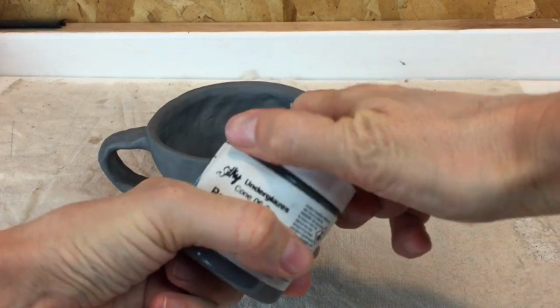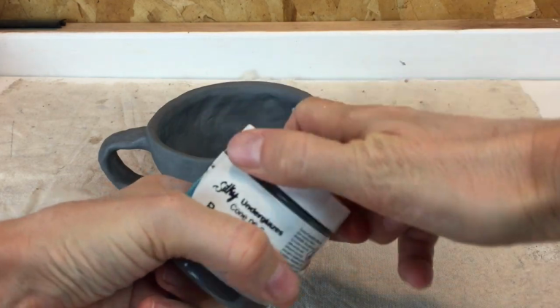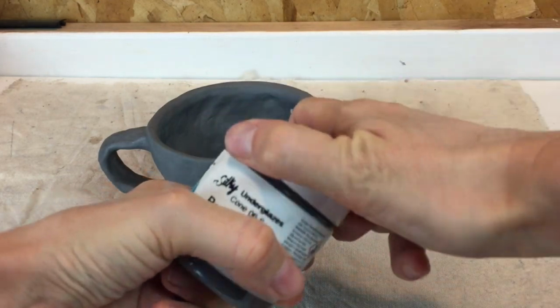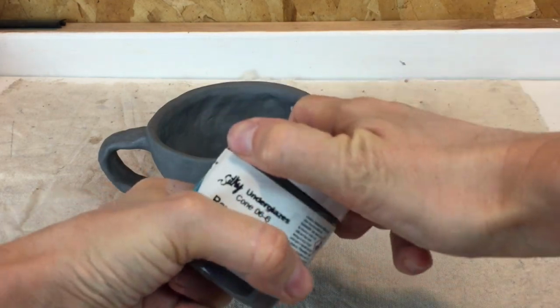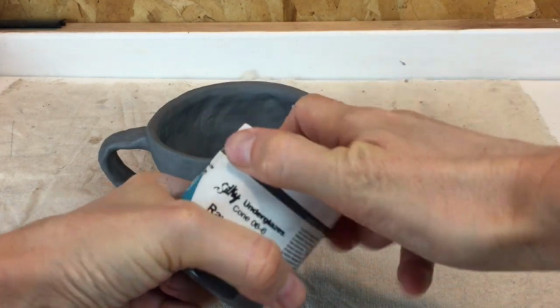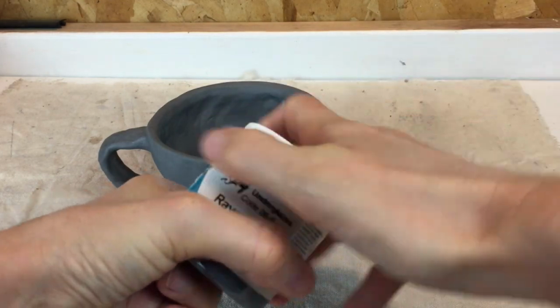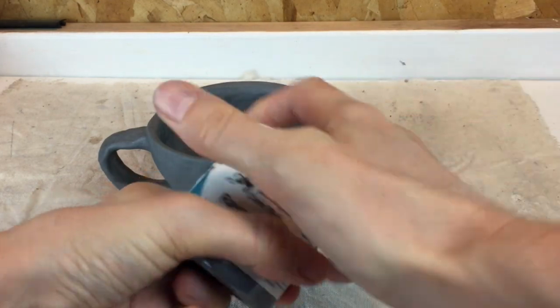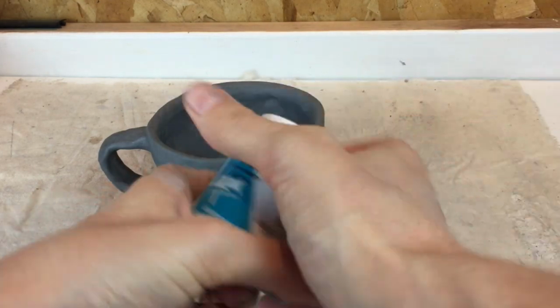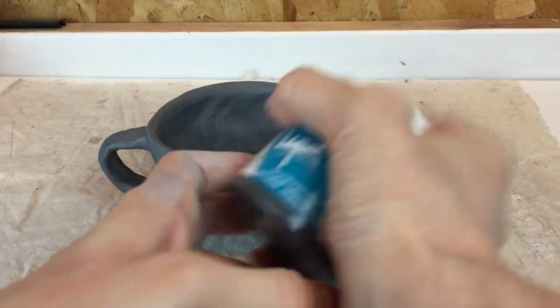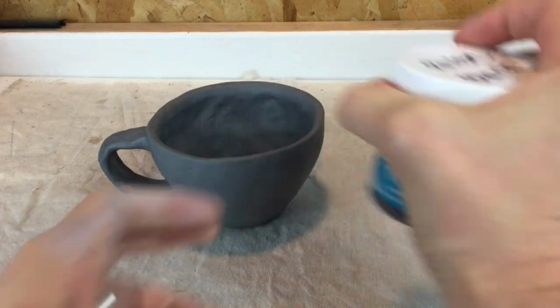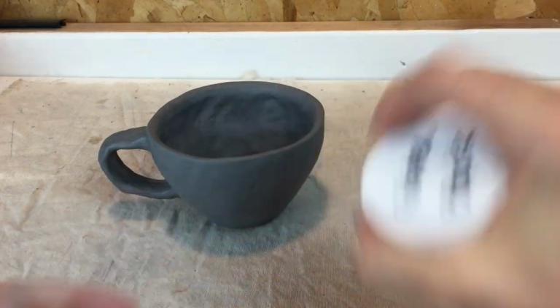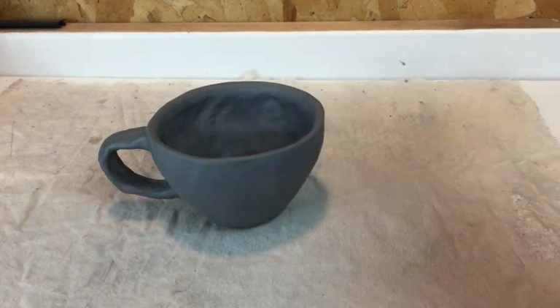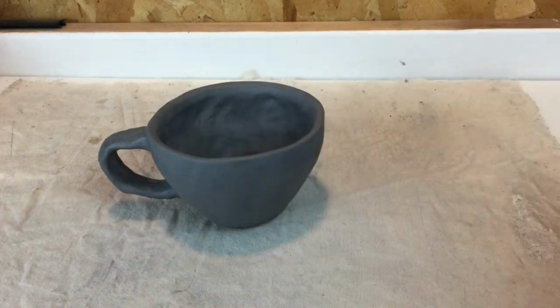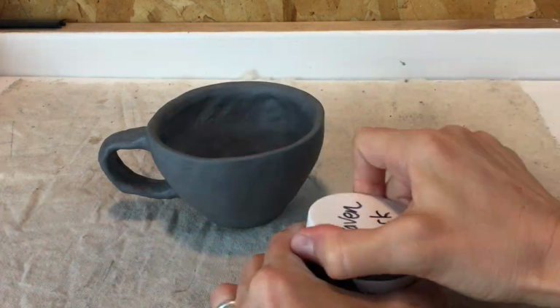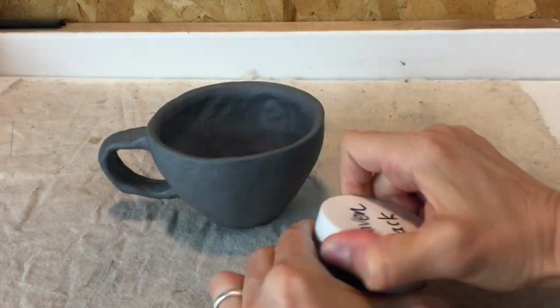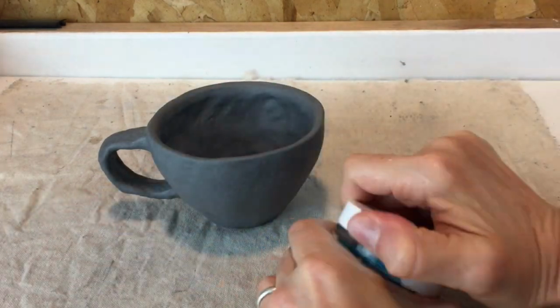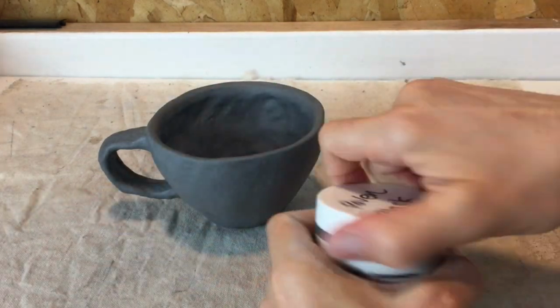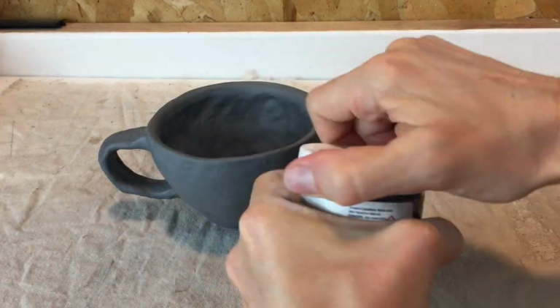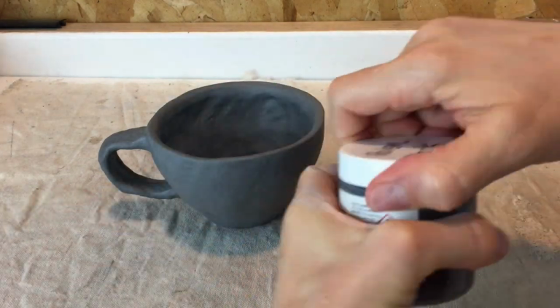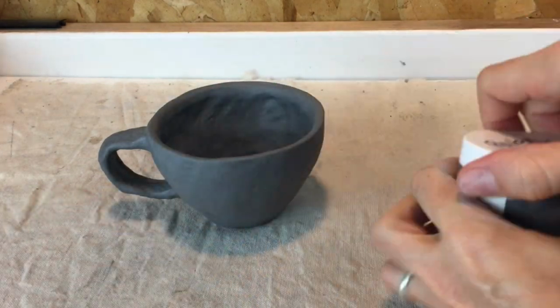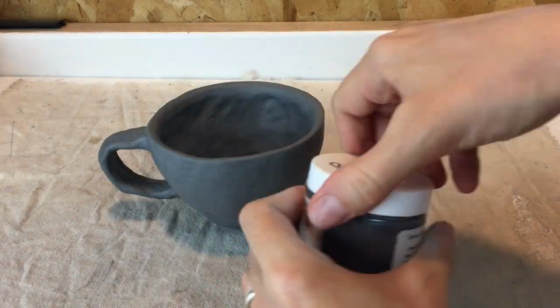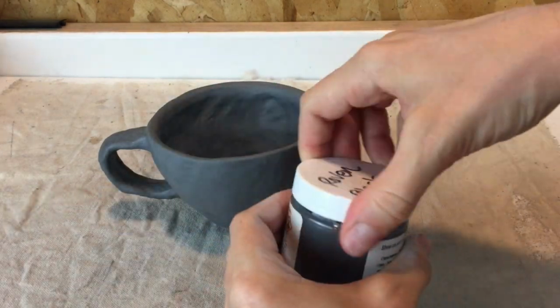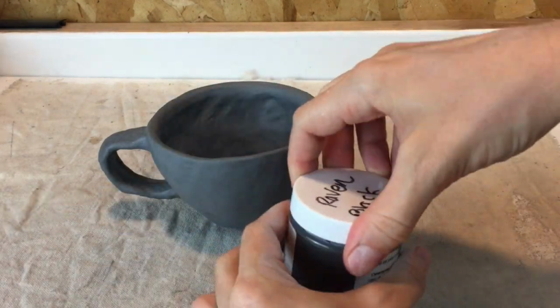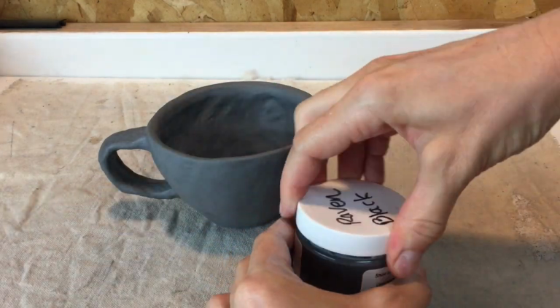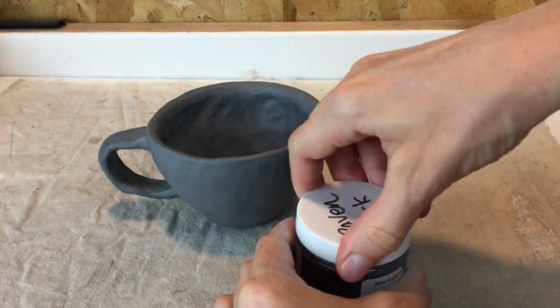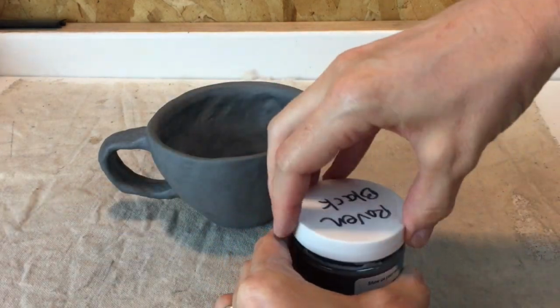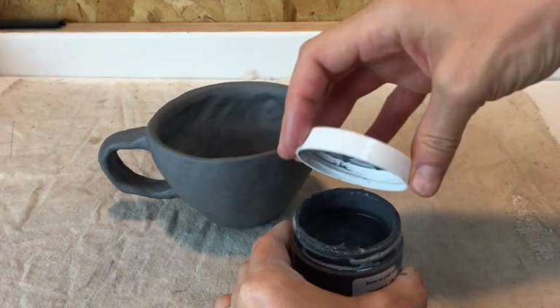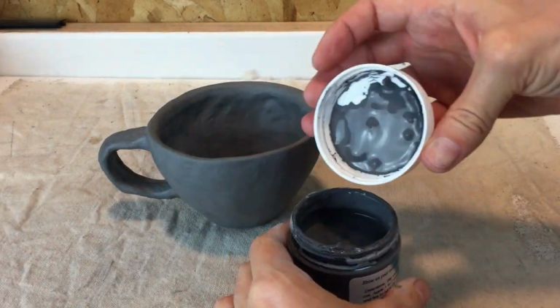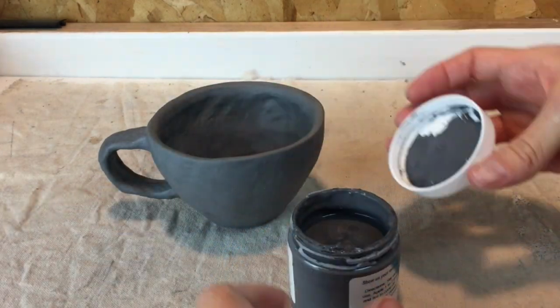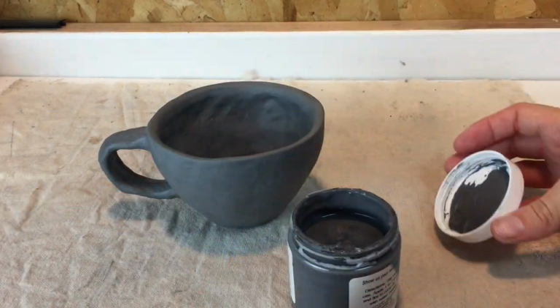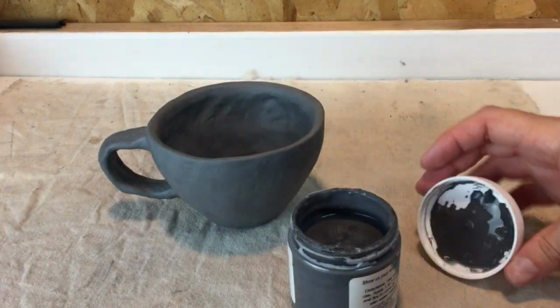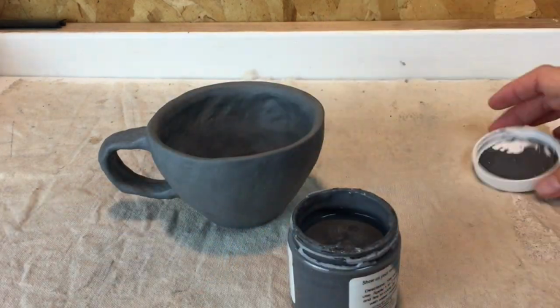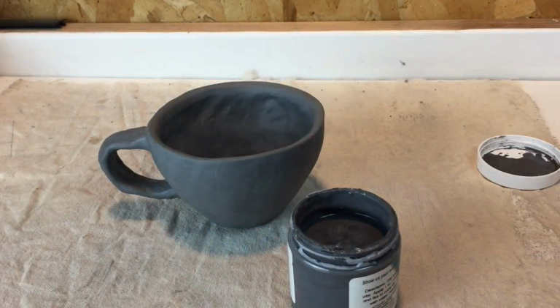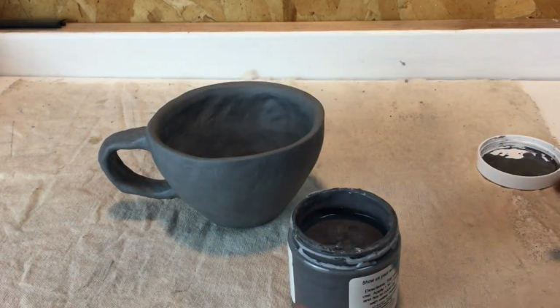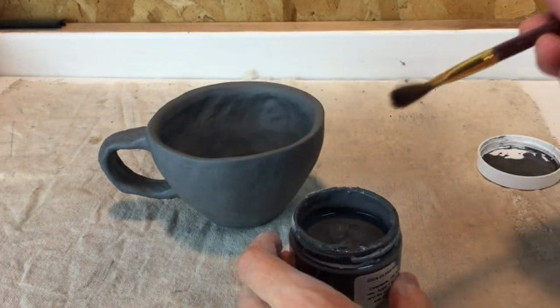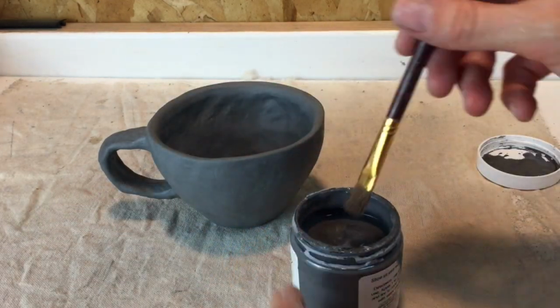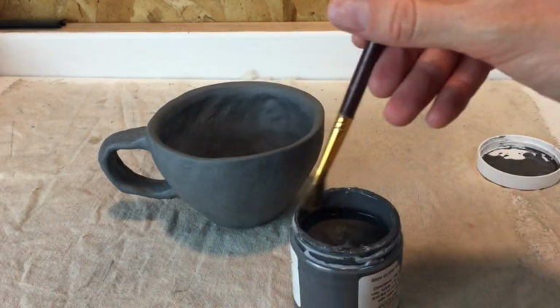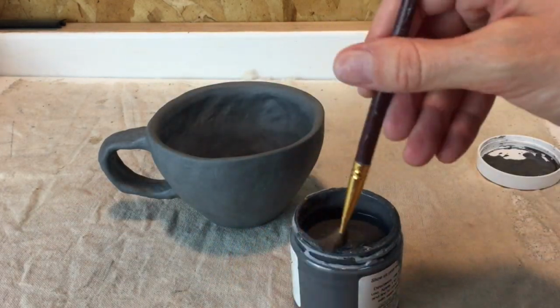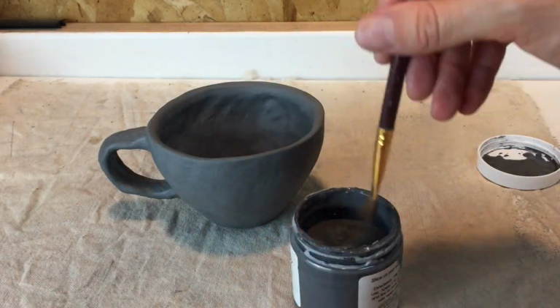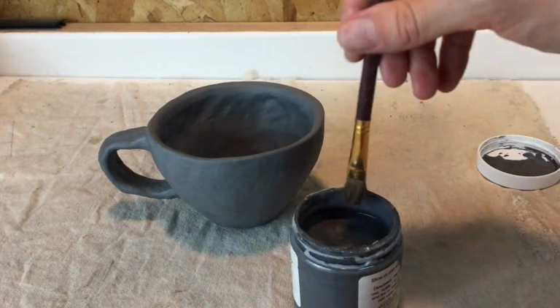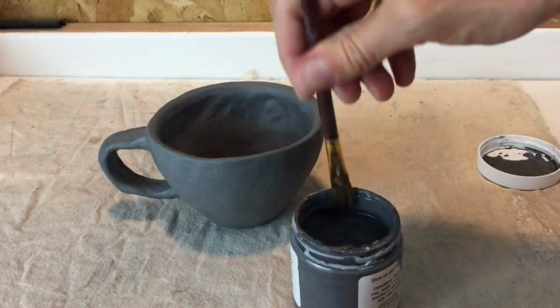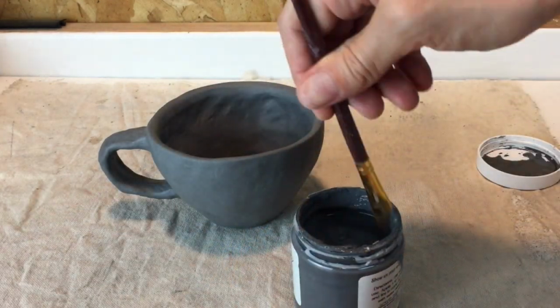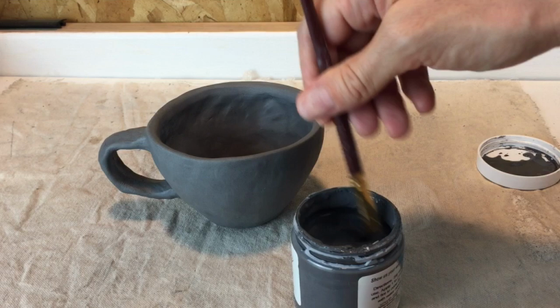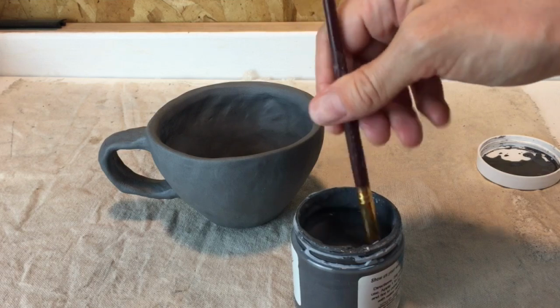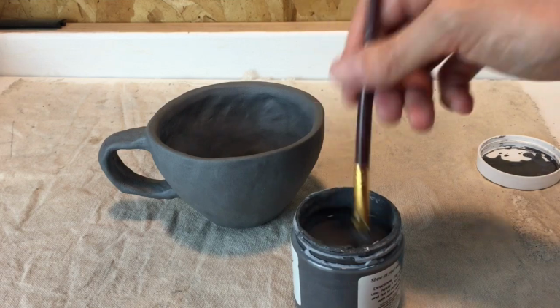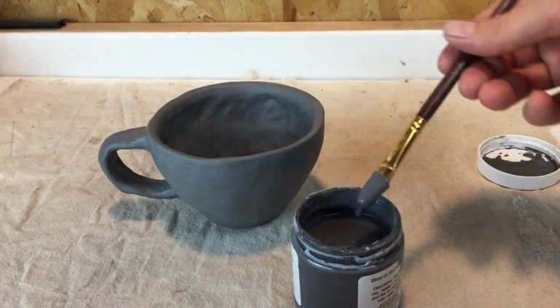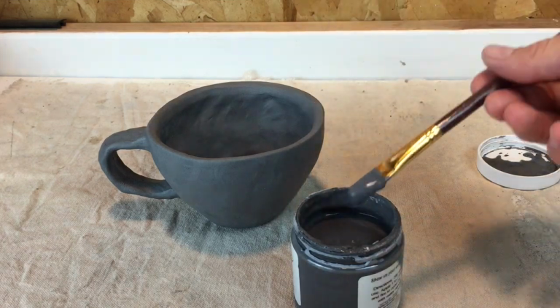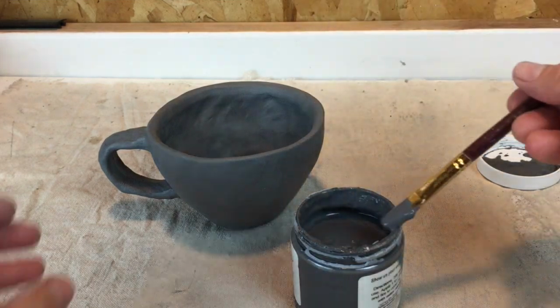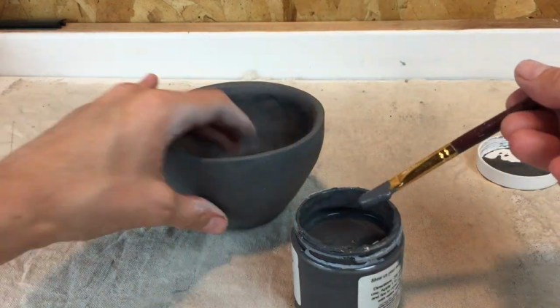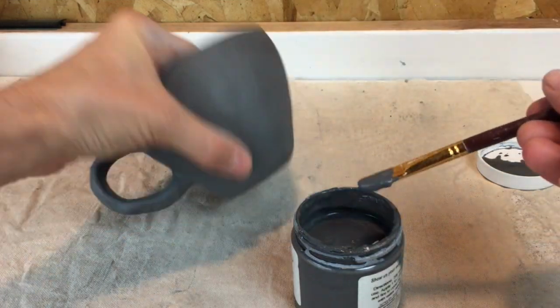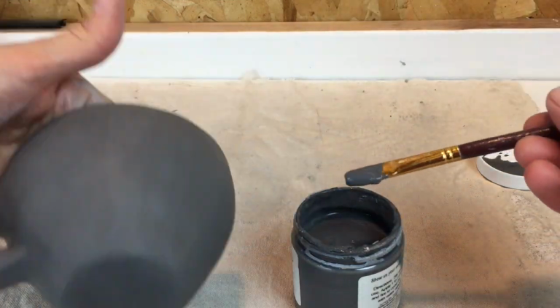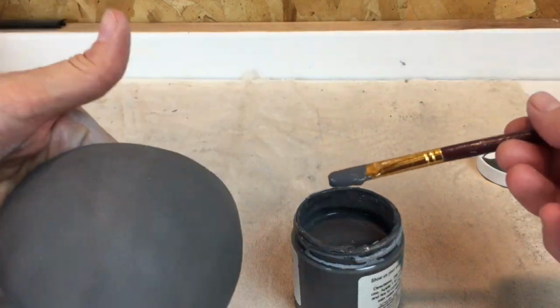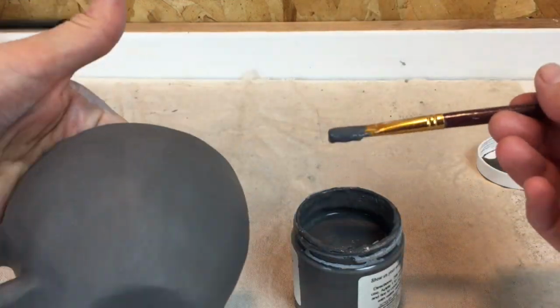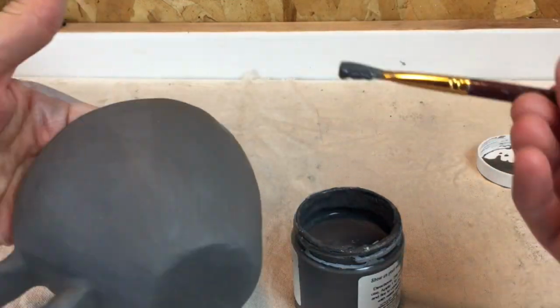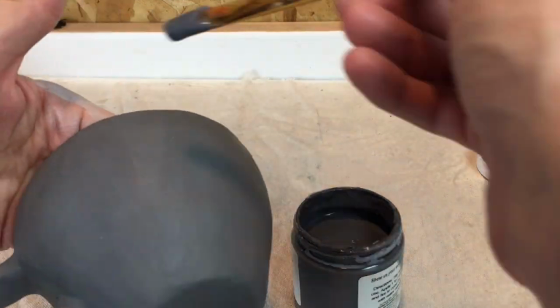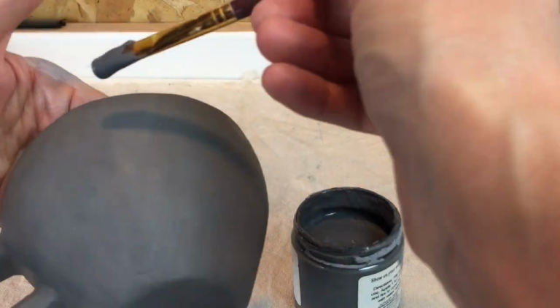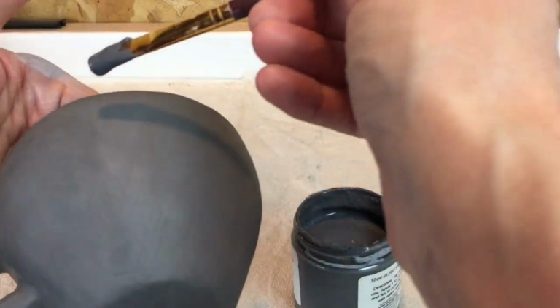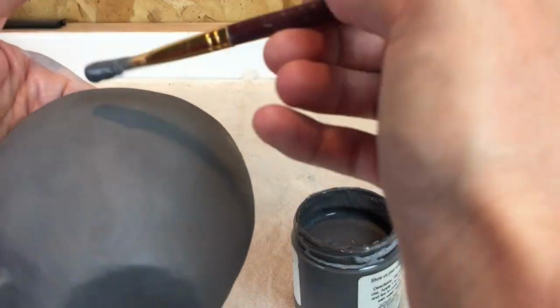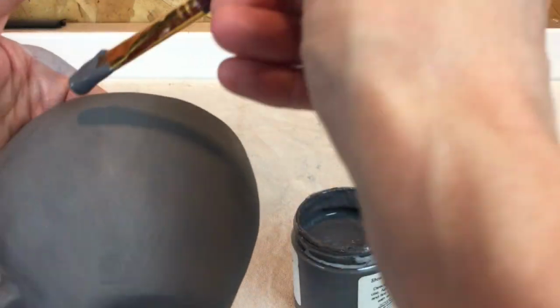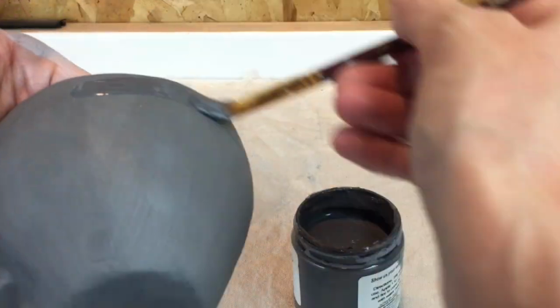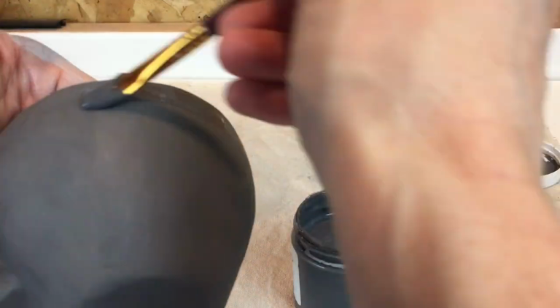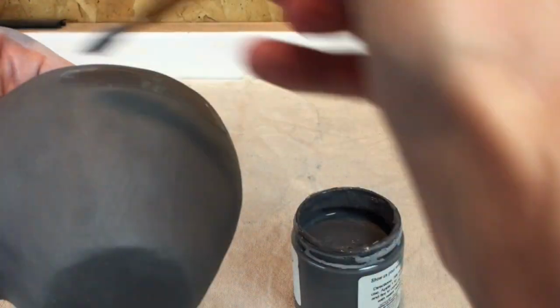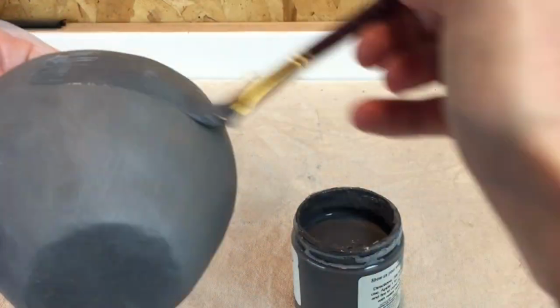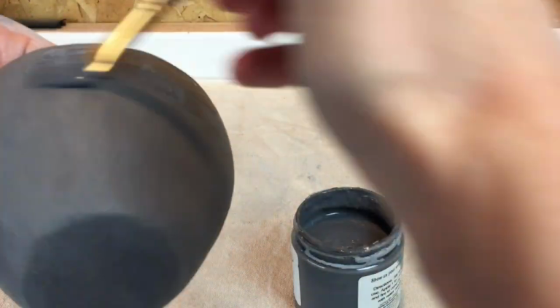I'm going to make sure the lid is tight if I want to shake this up, or you could just stir it. This is my underglaze, and you're going to brush this on.